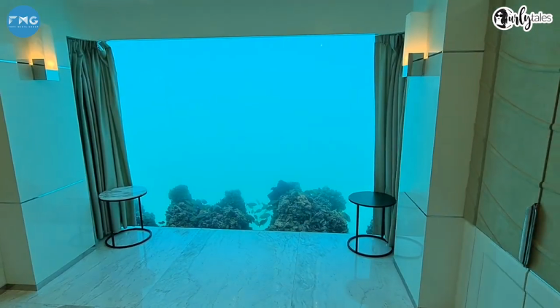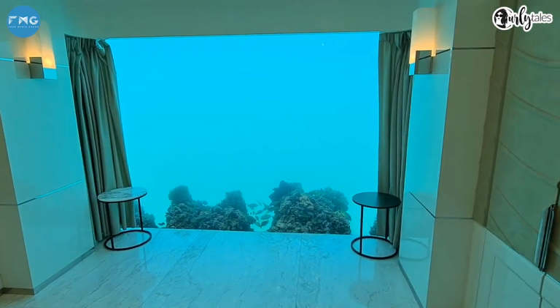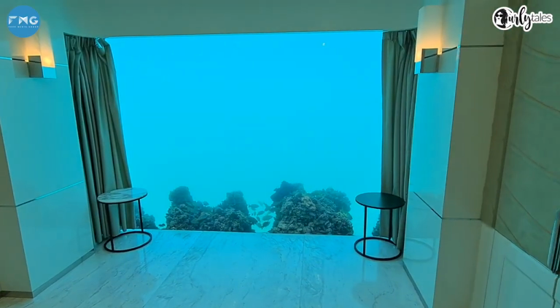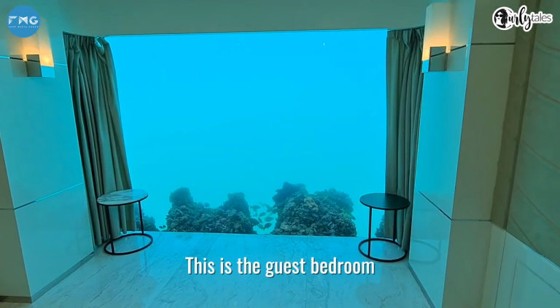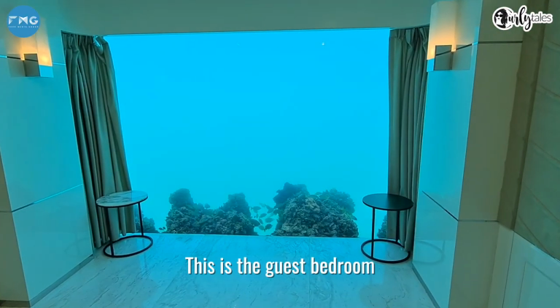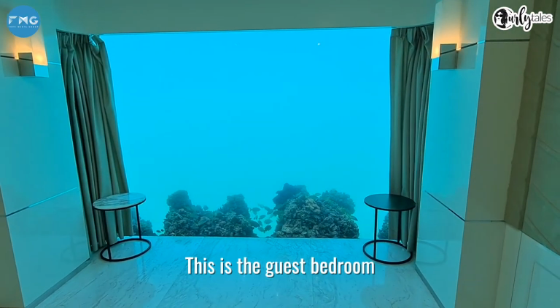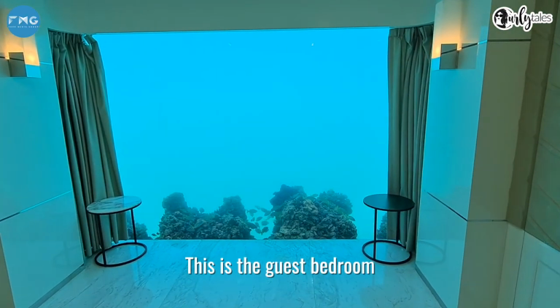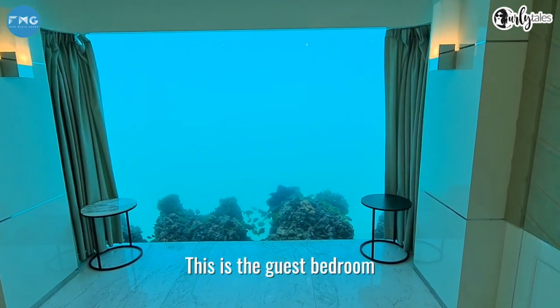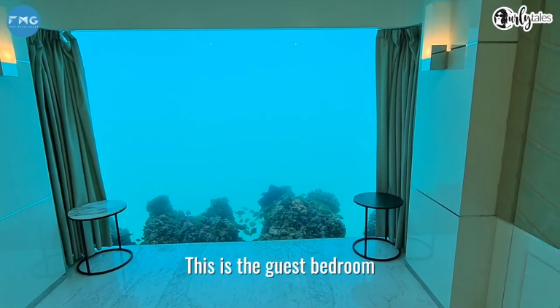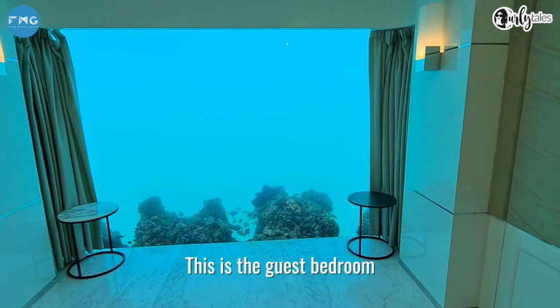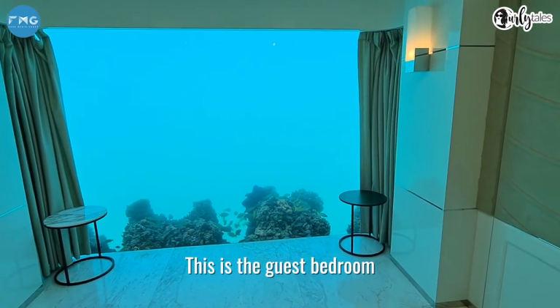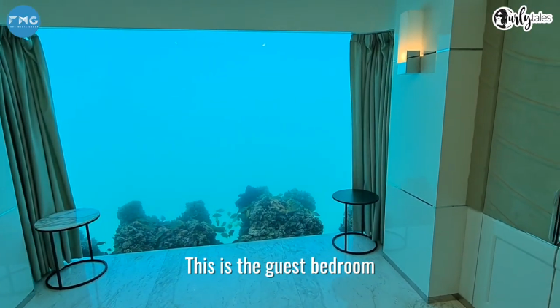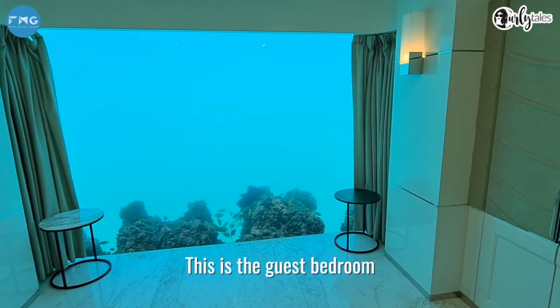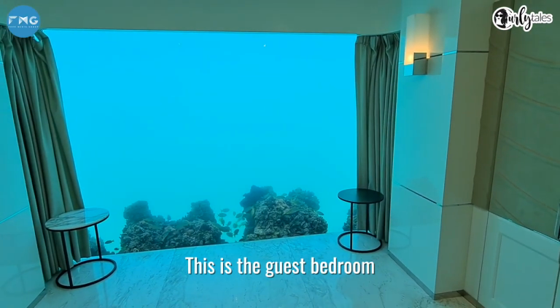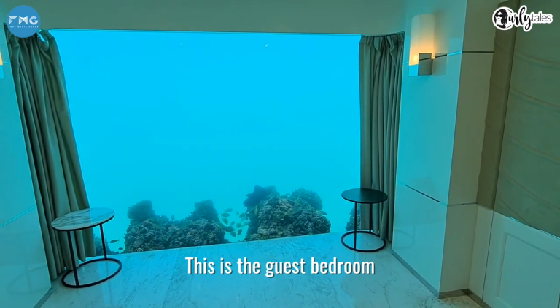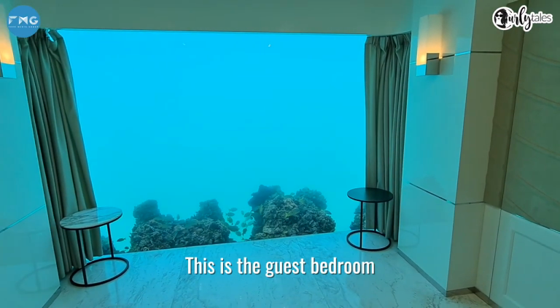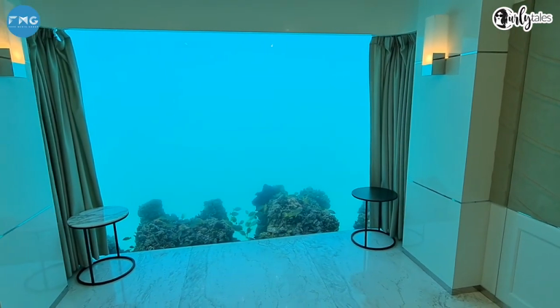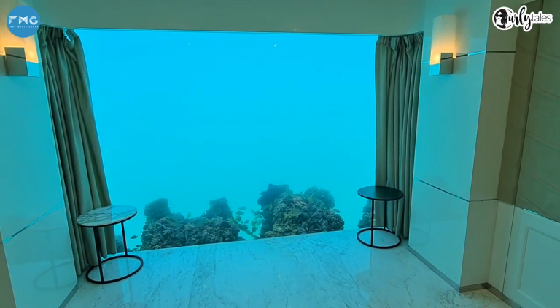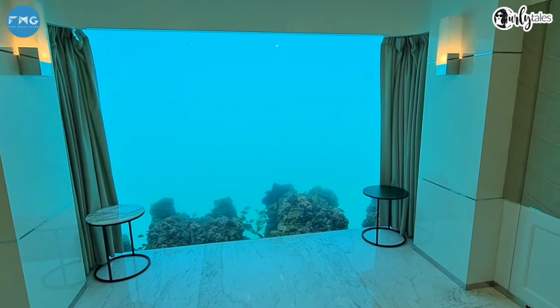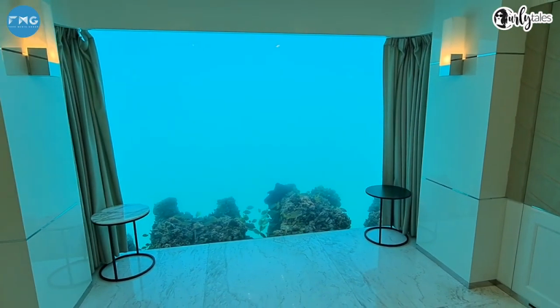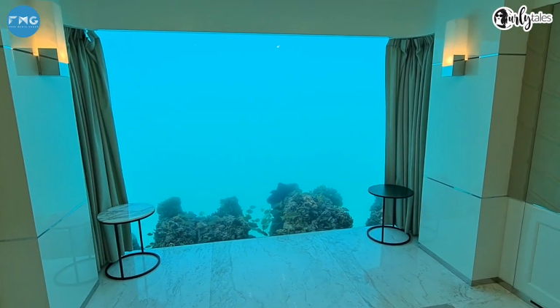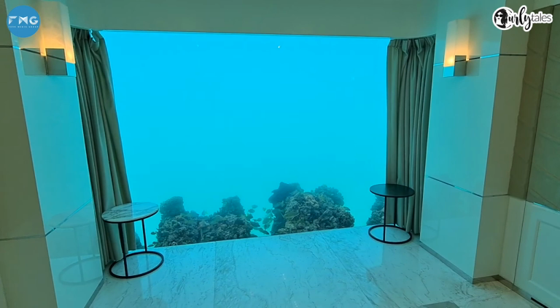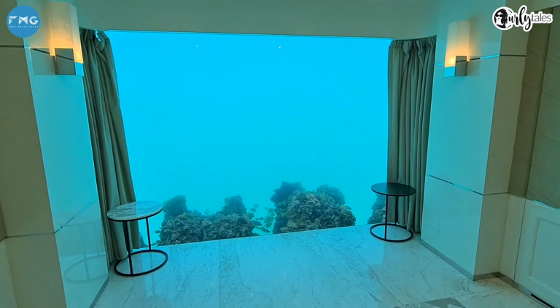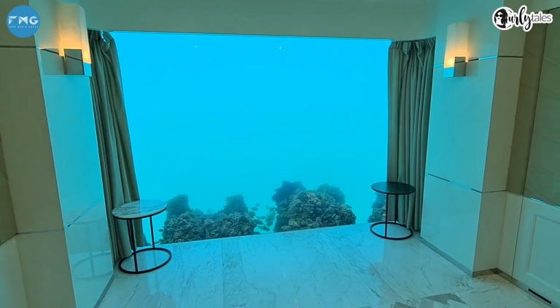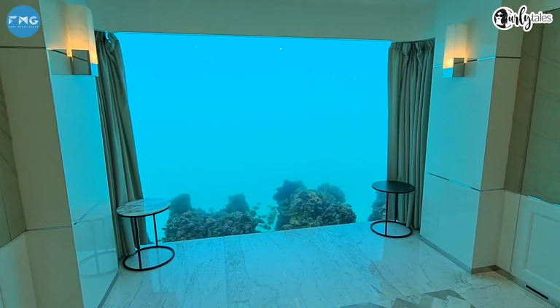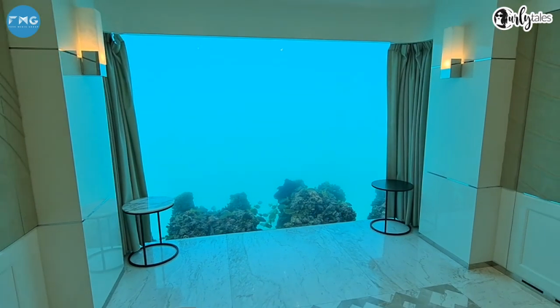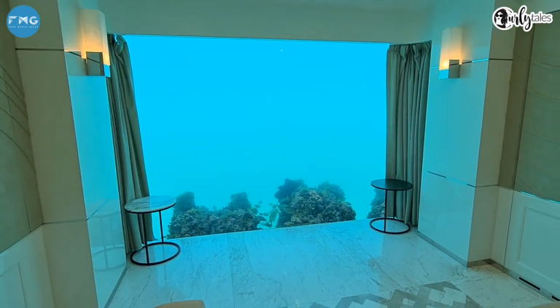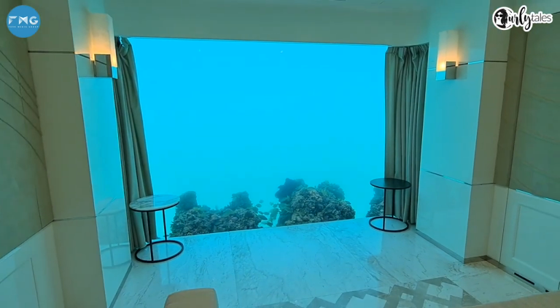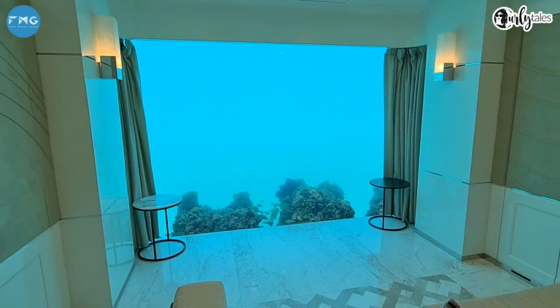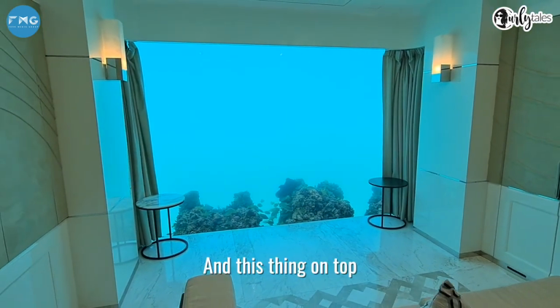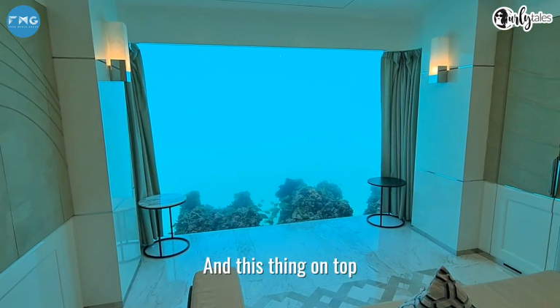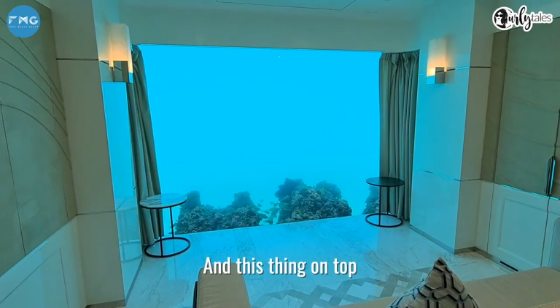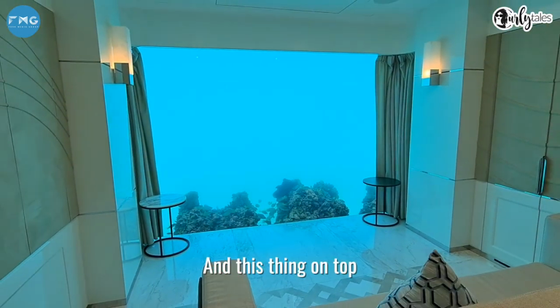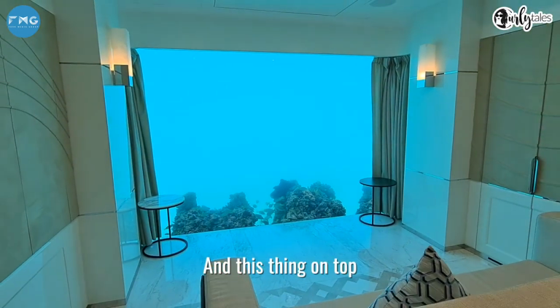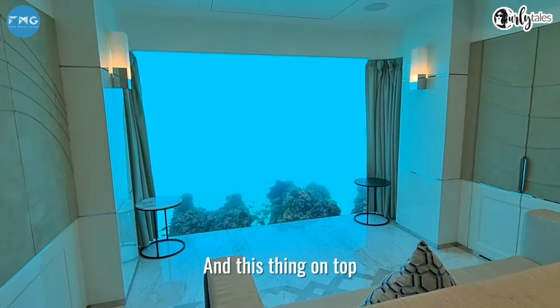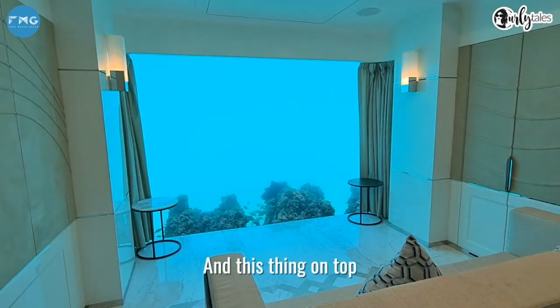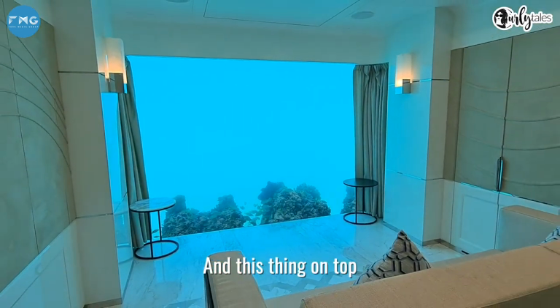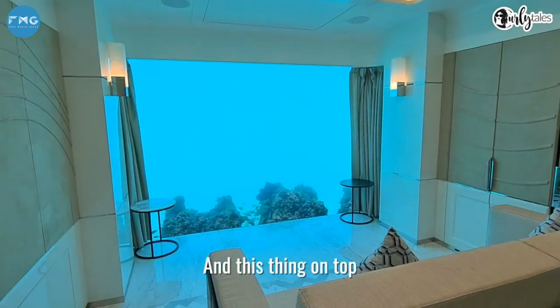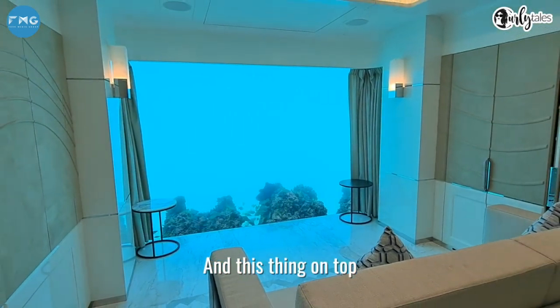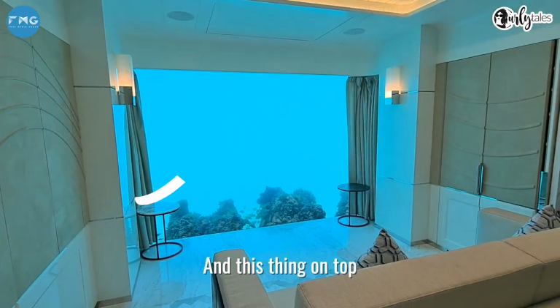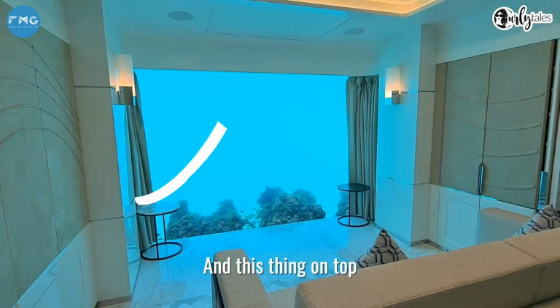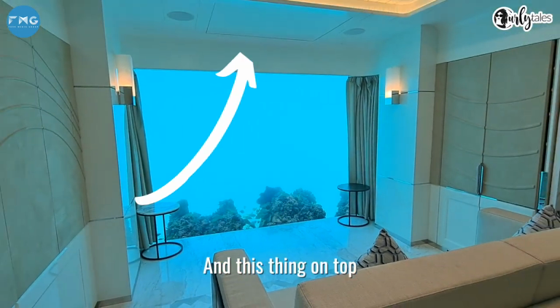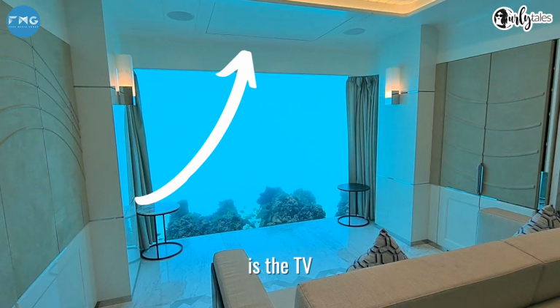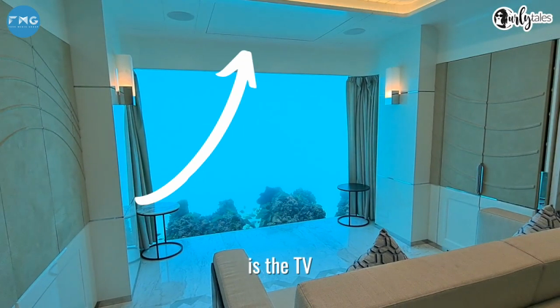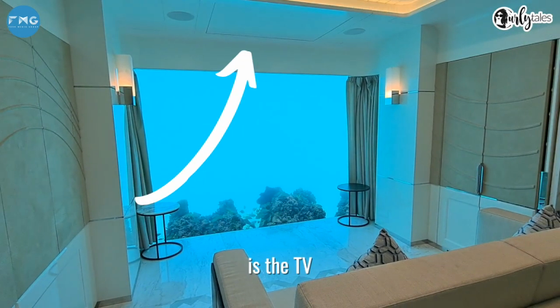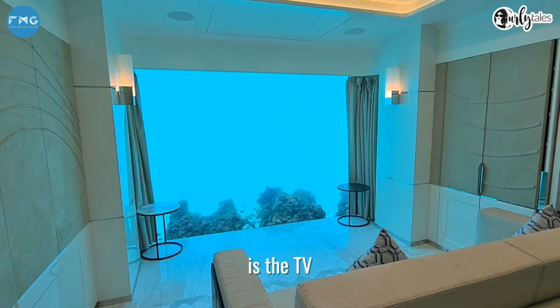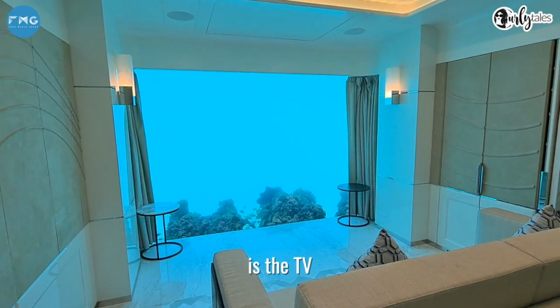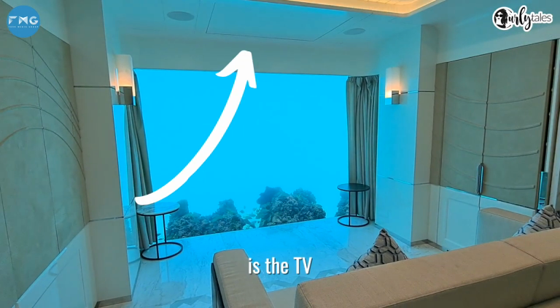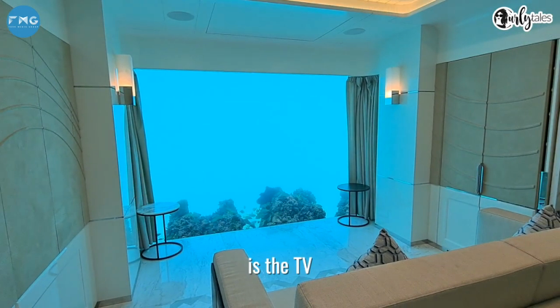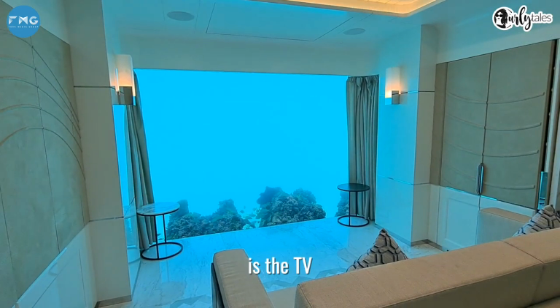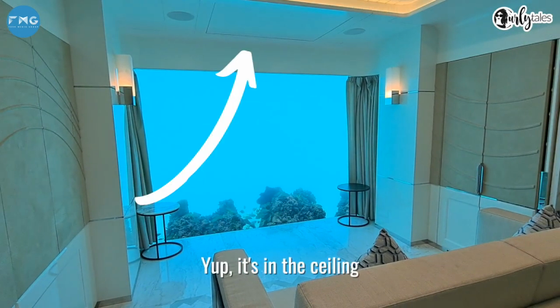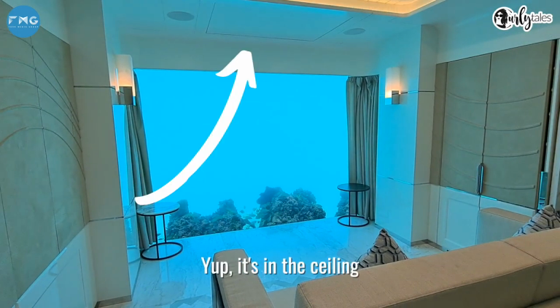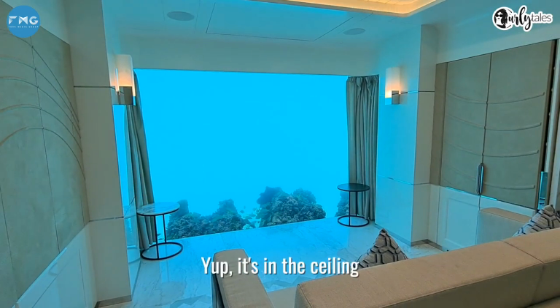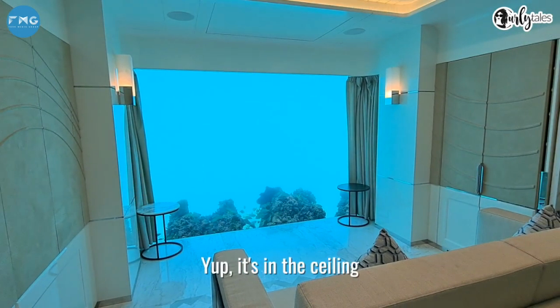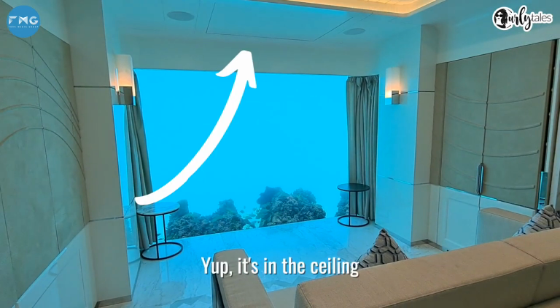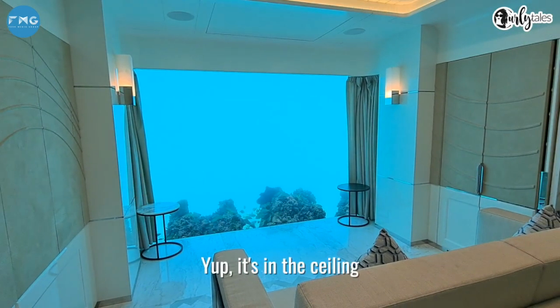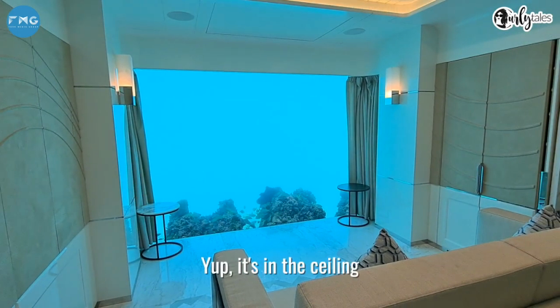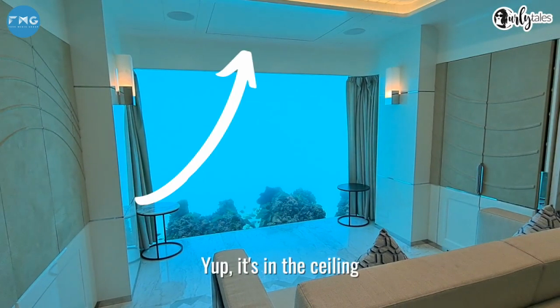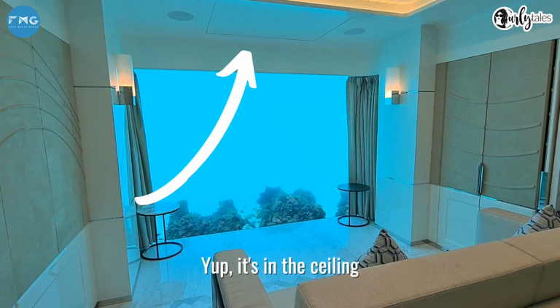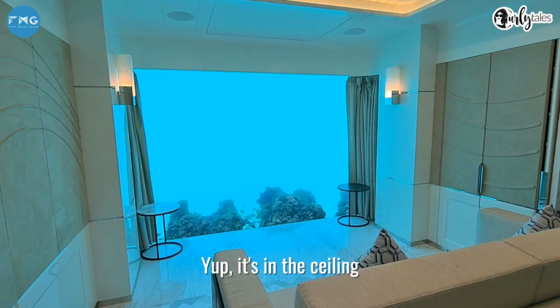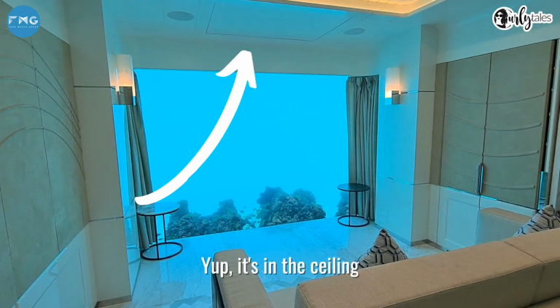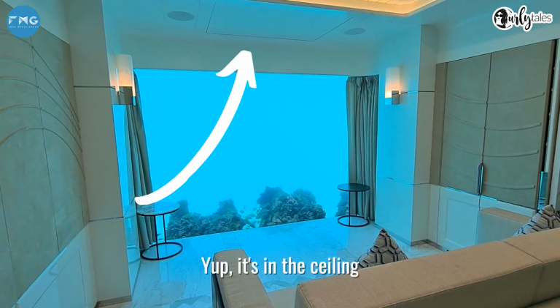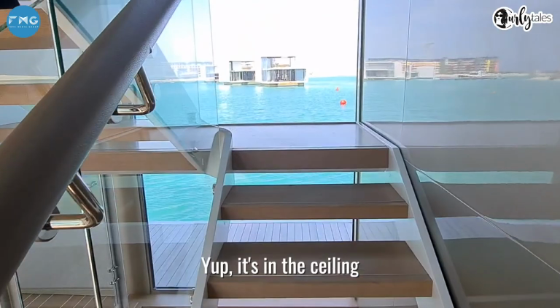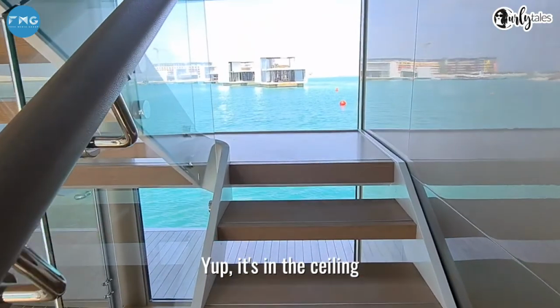This is the guest bedroom. And this thing on top is the TV — yep, it's in the ceiling.